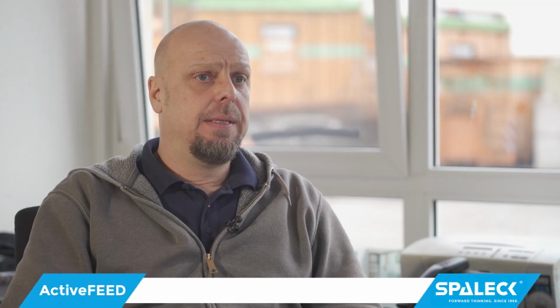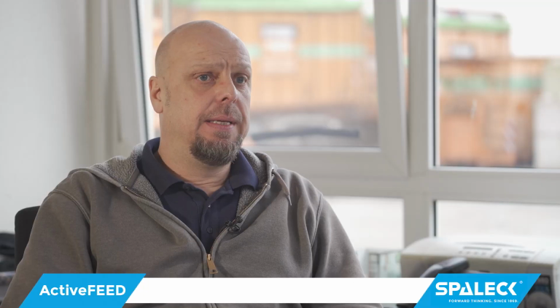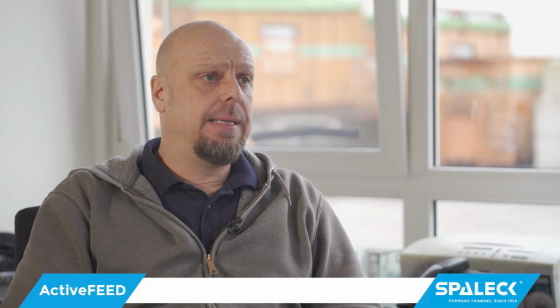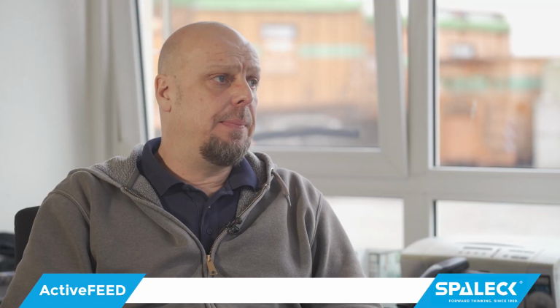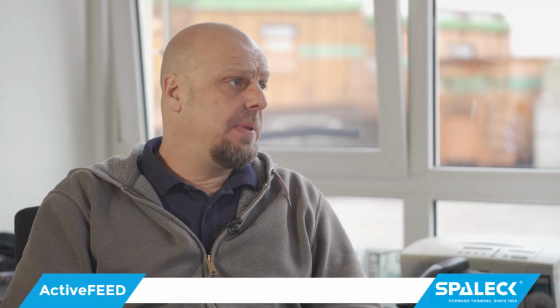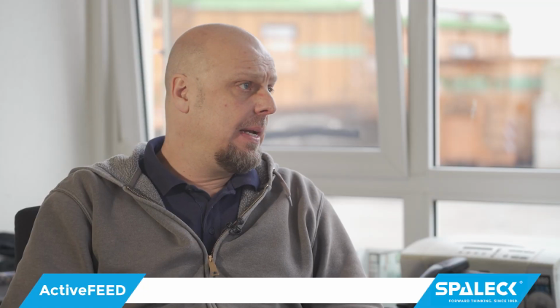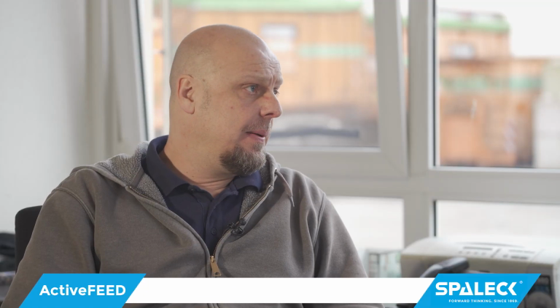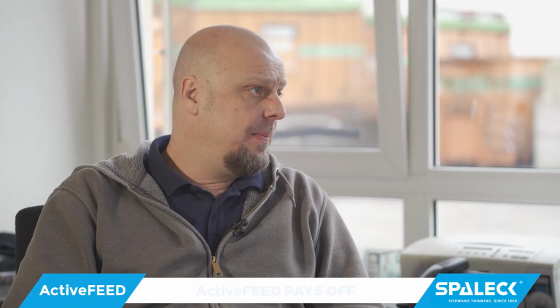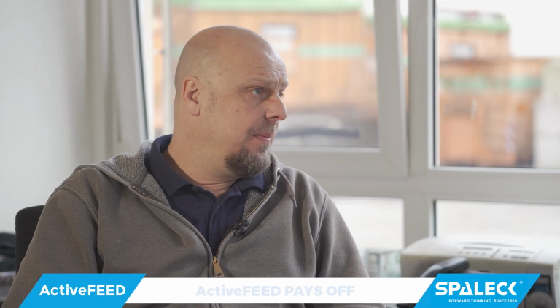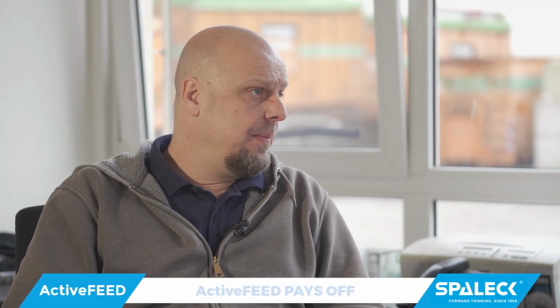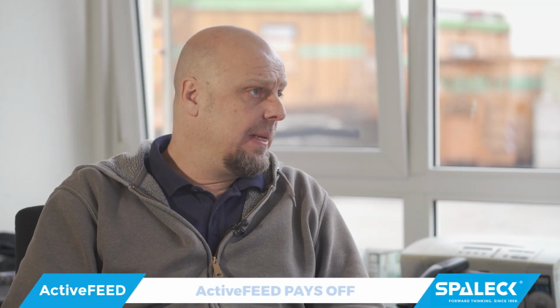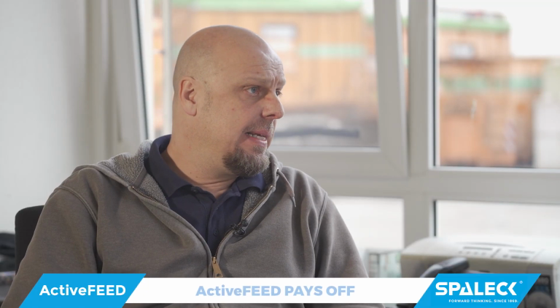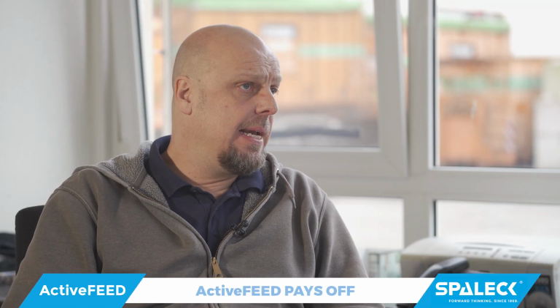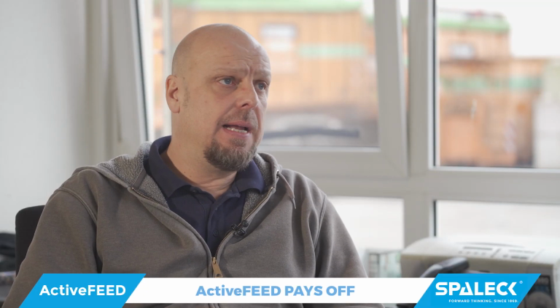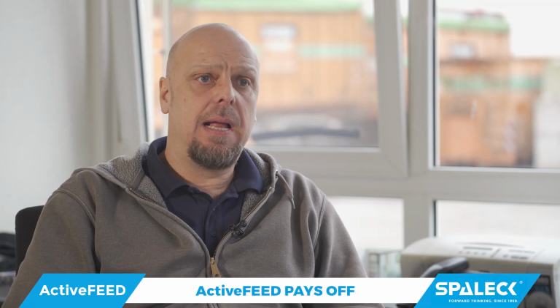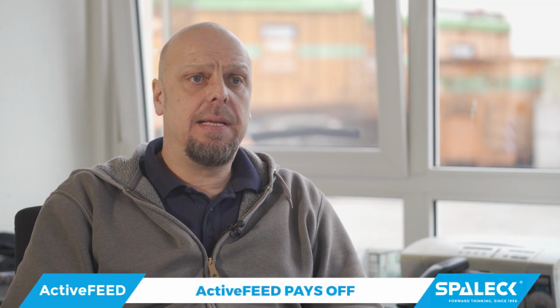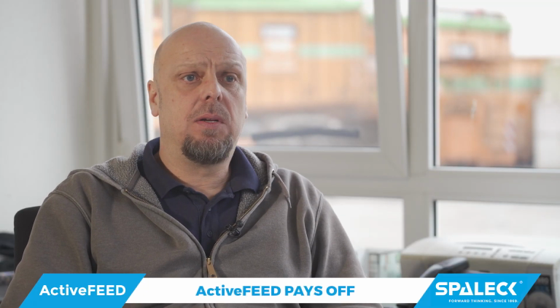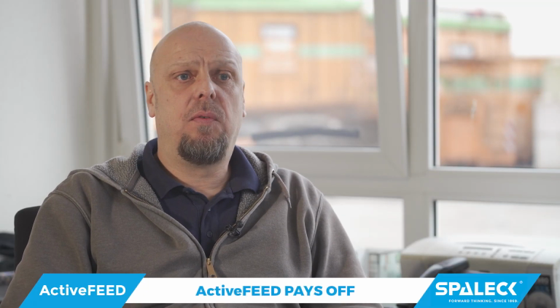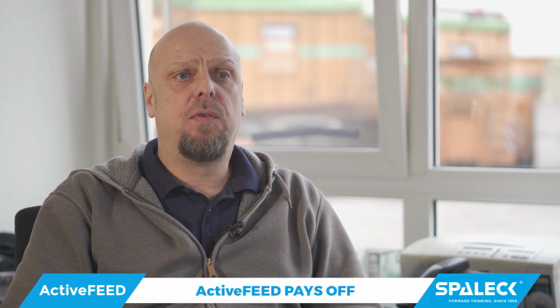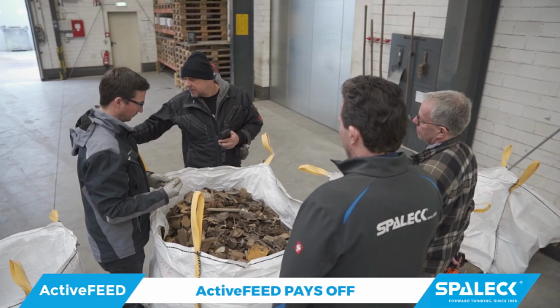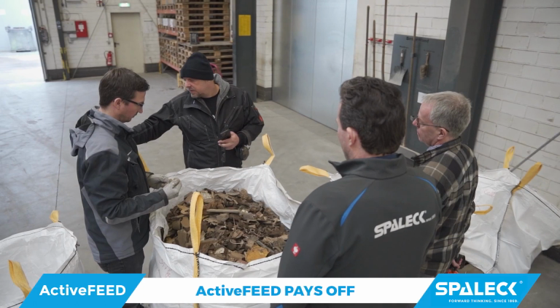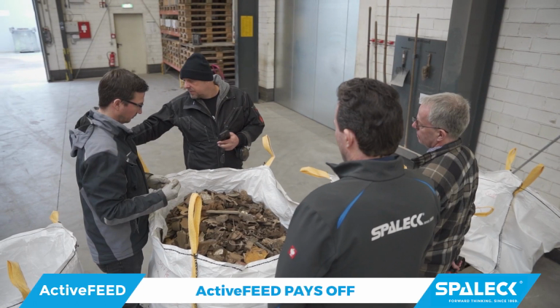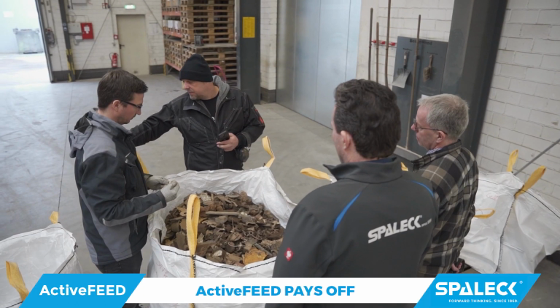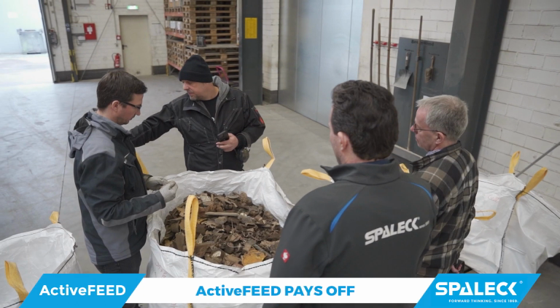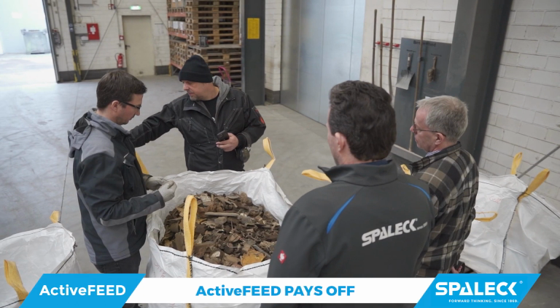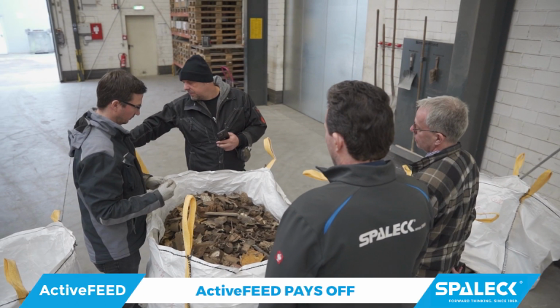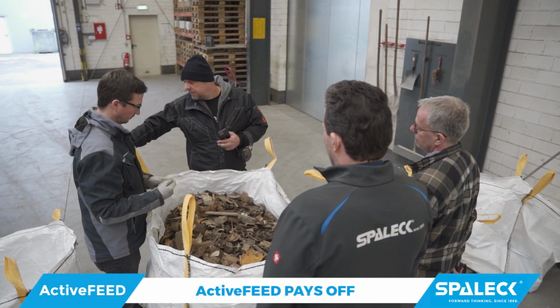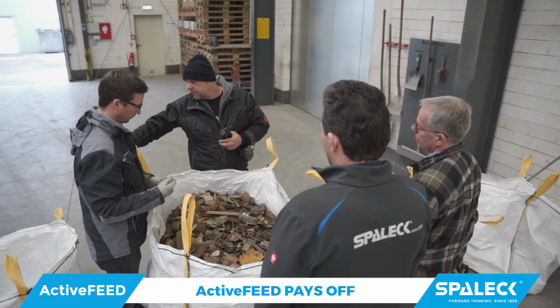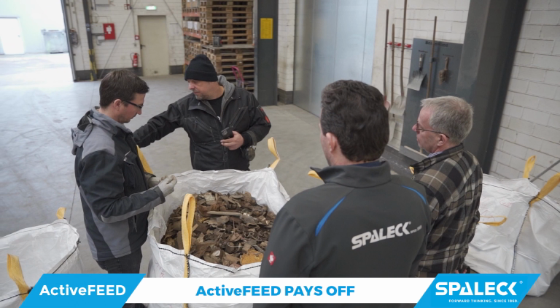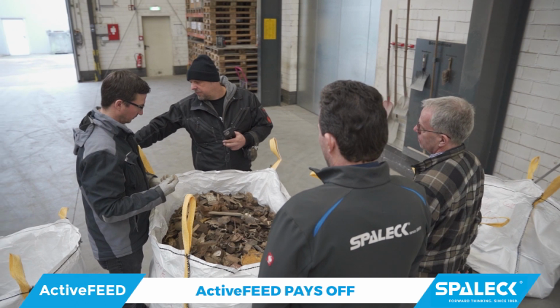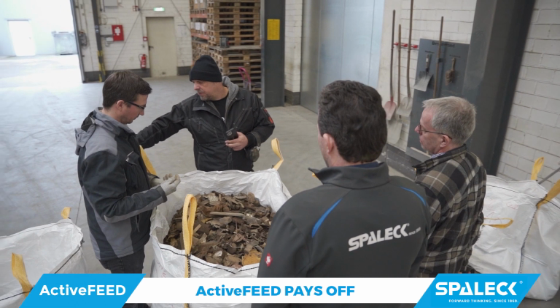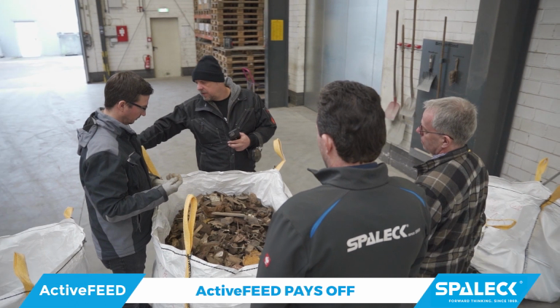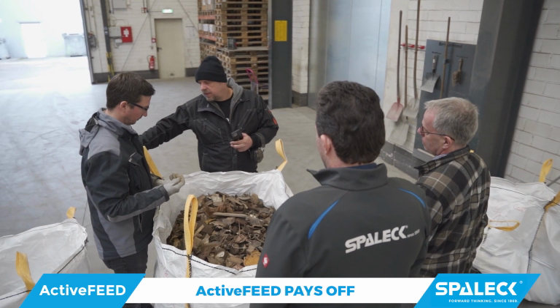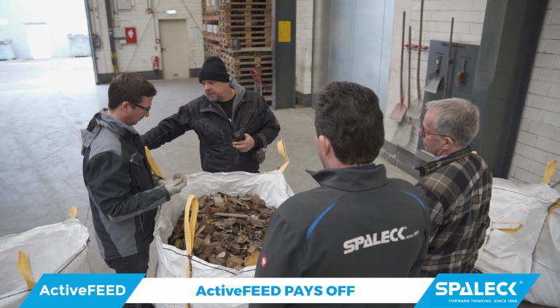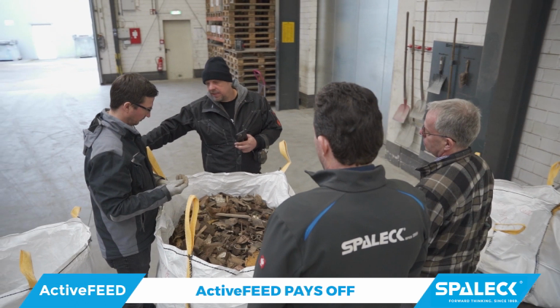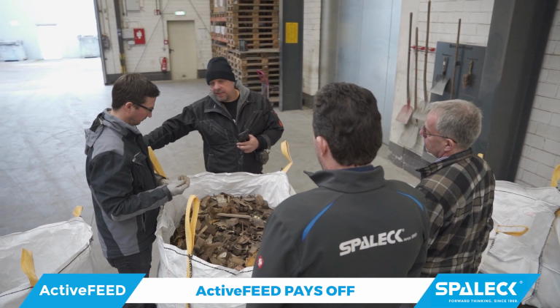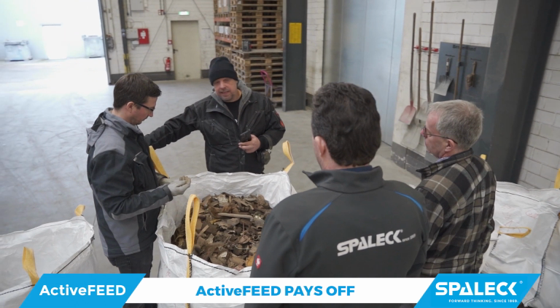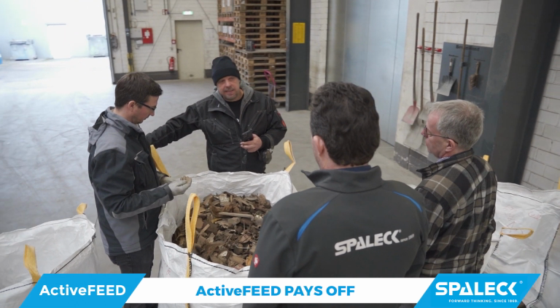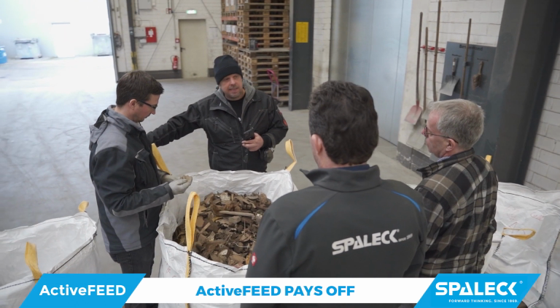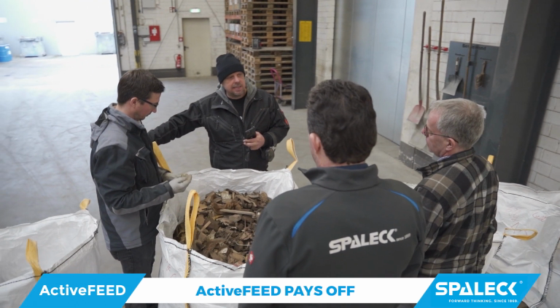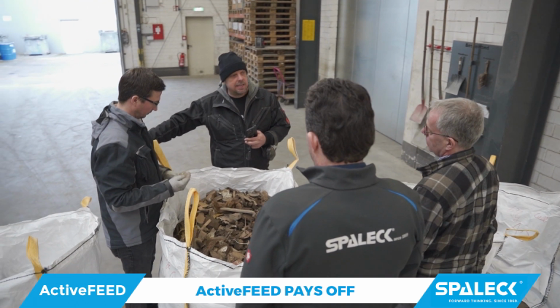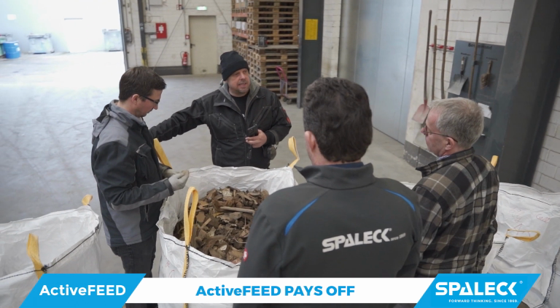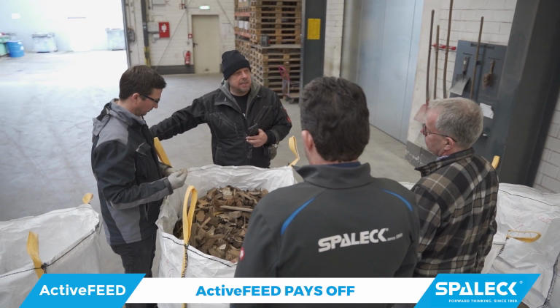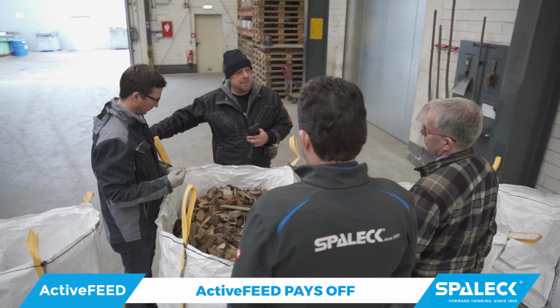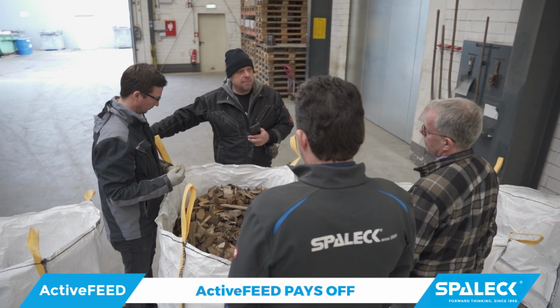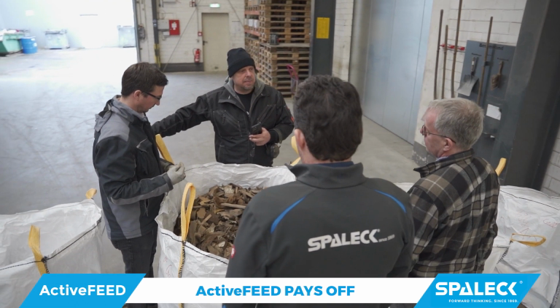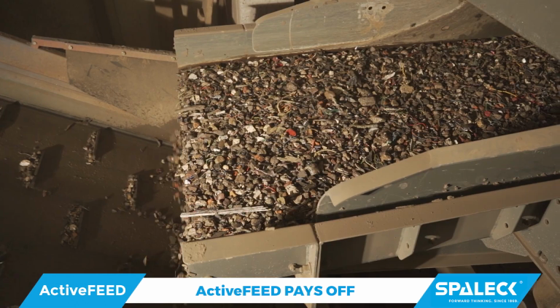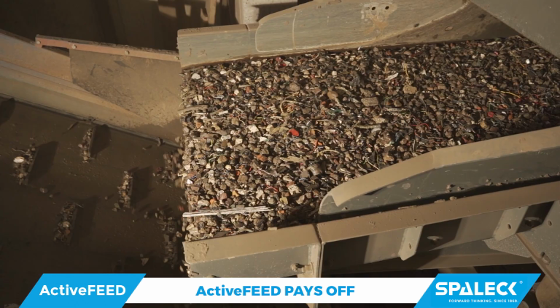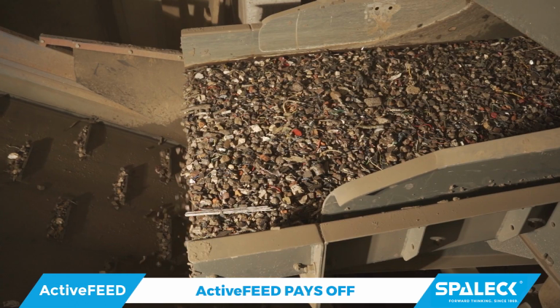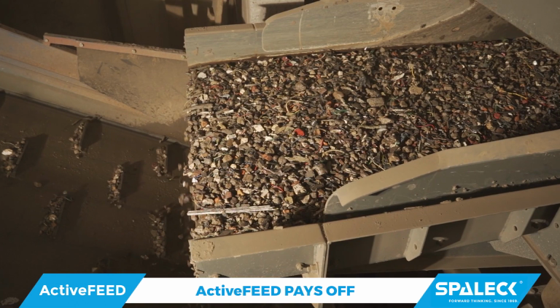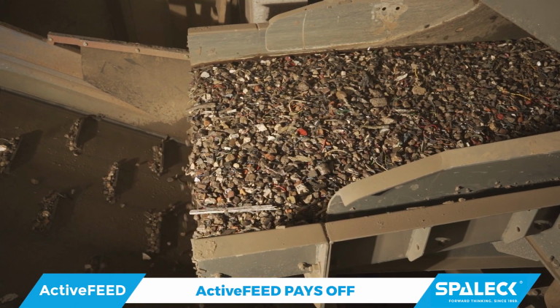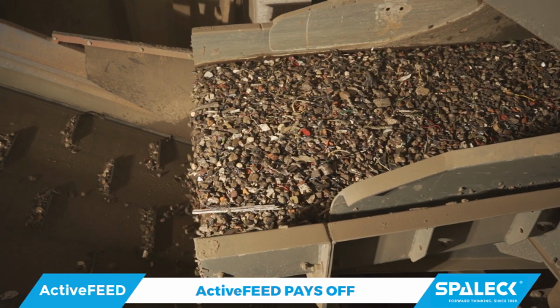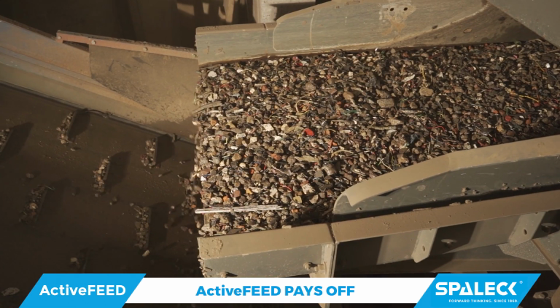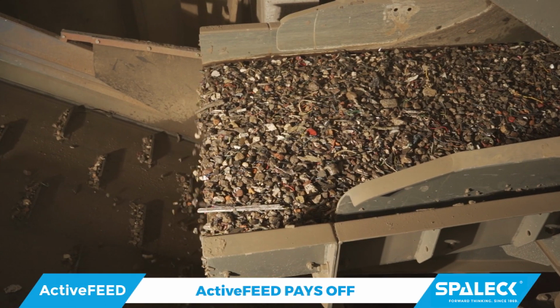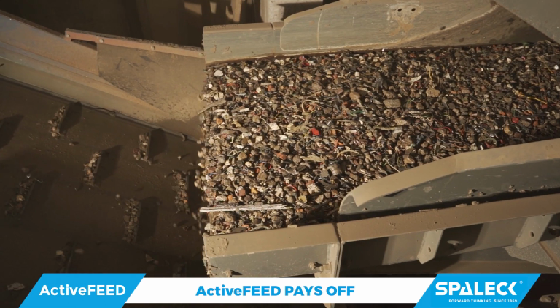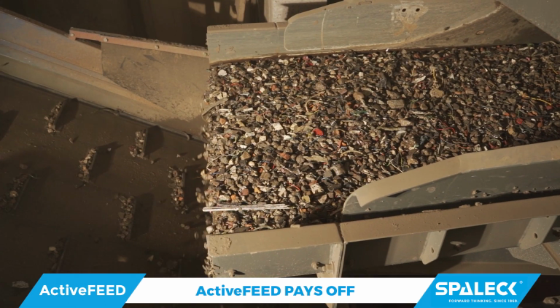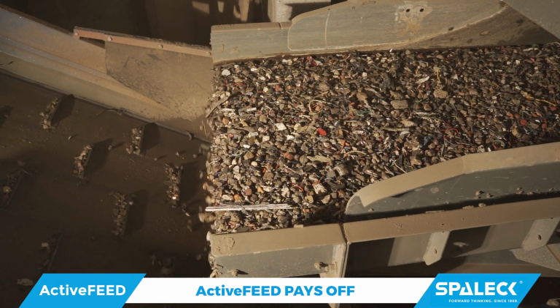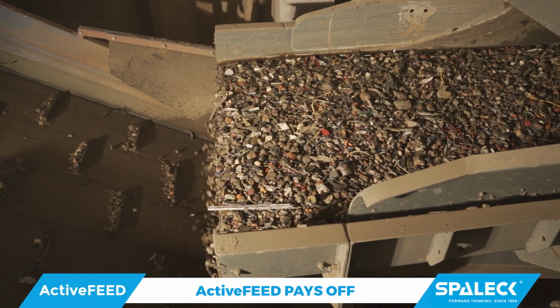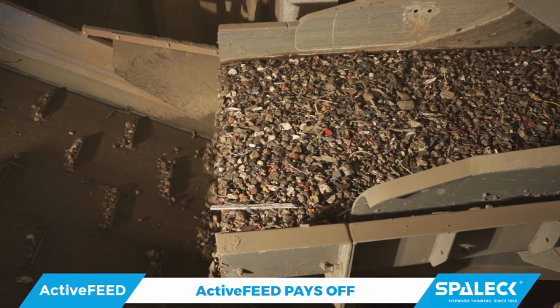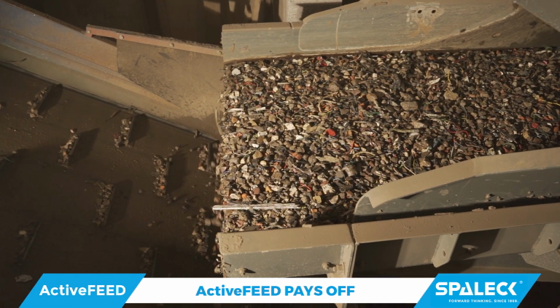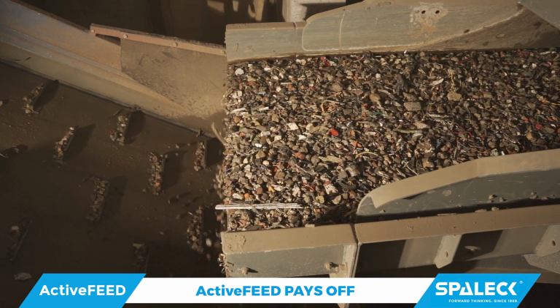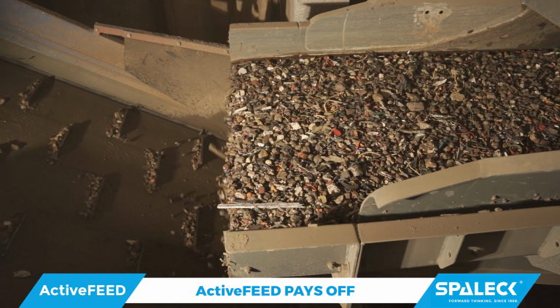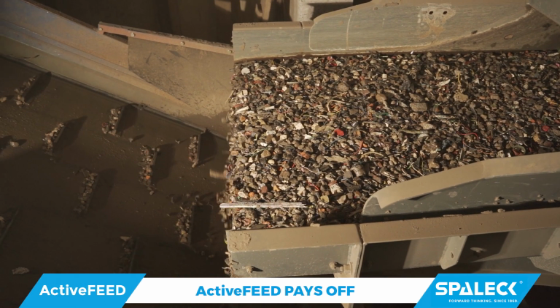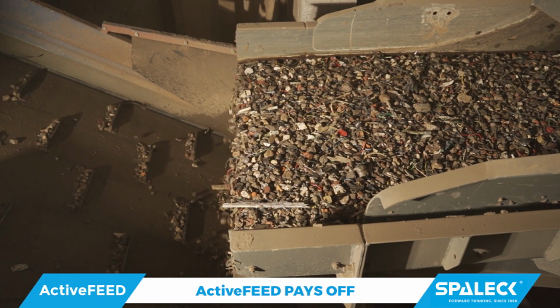The machine deals with 10–150mm screening cuts. It's a perfect solution for this type of application.